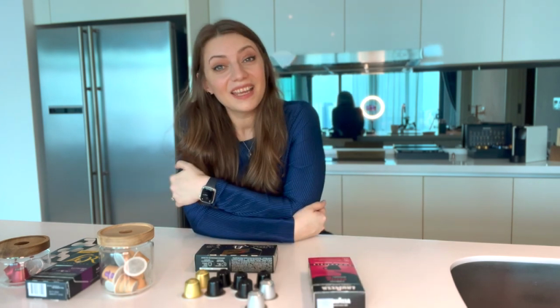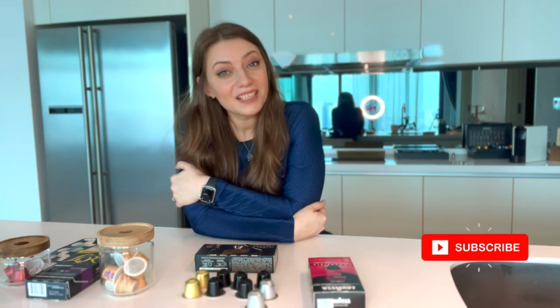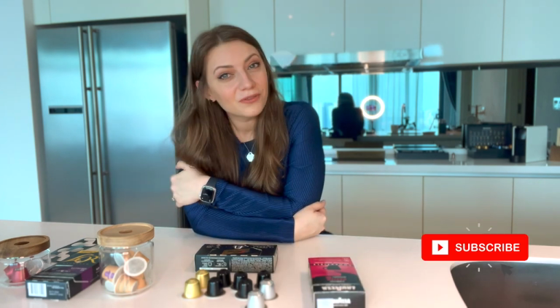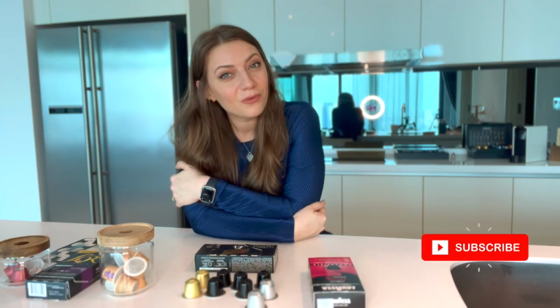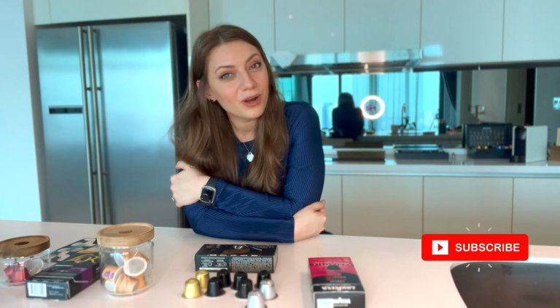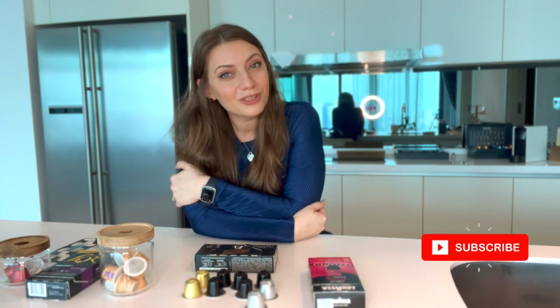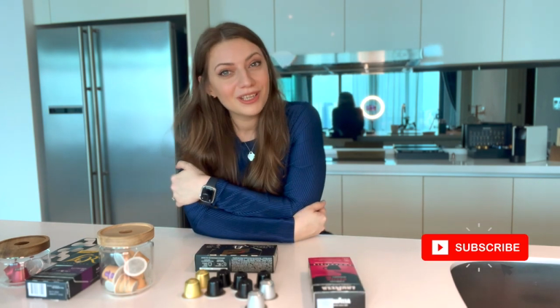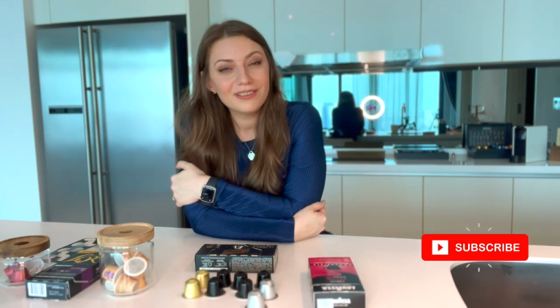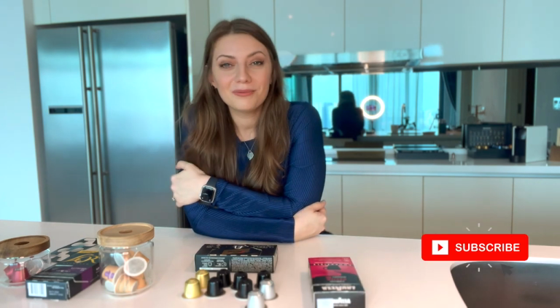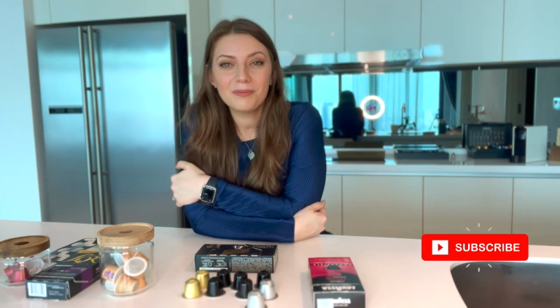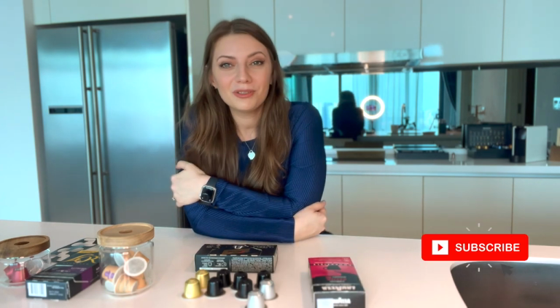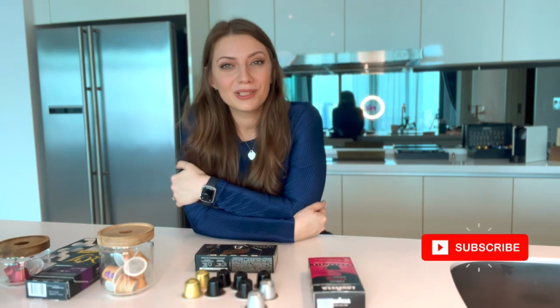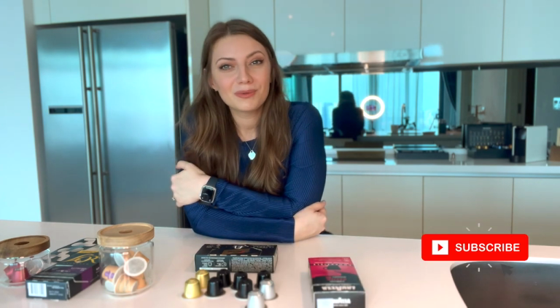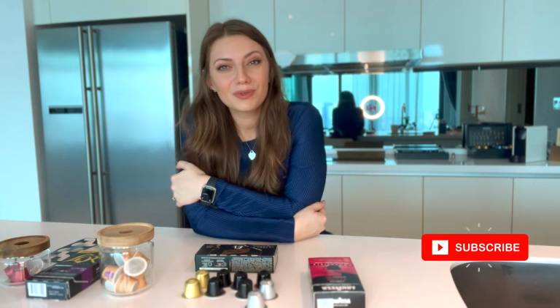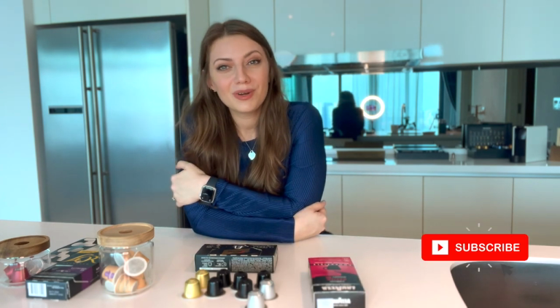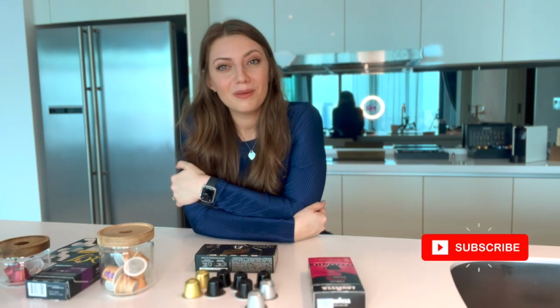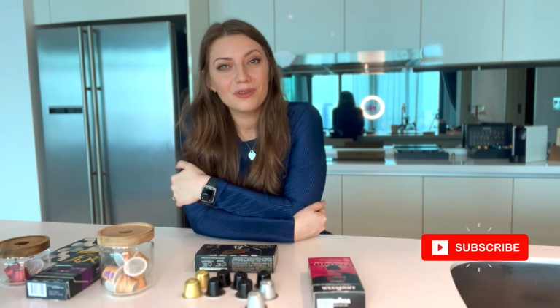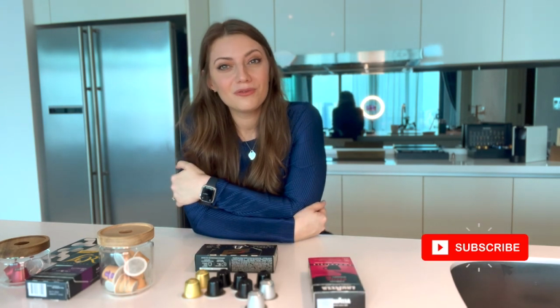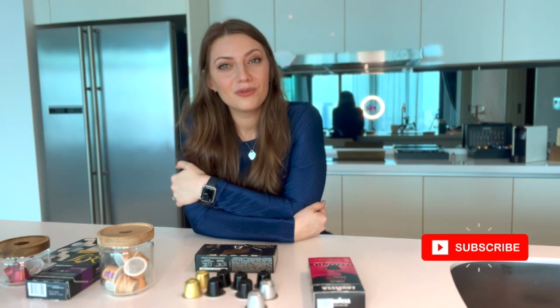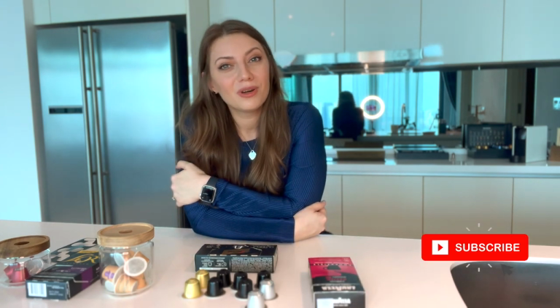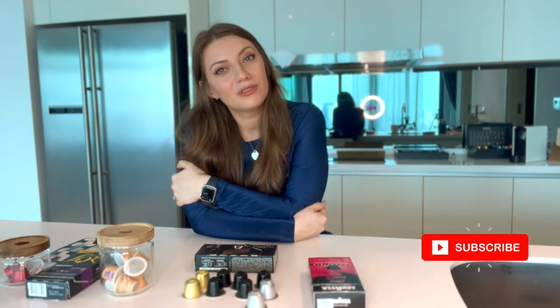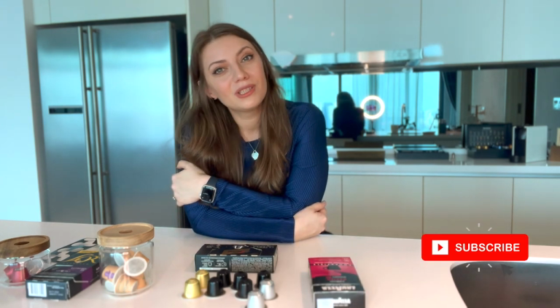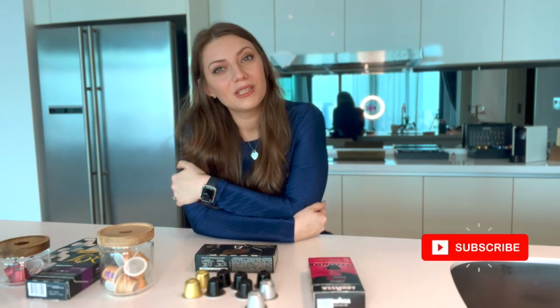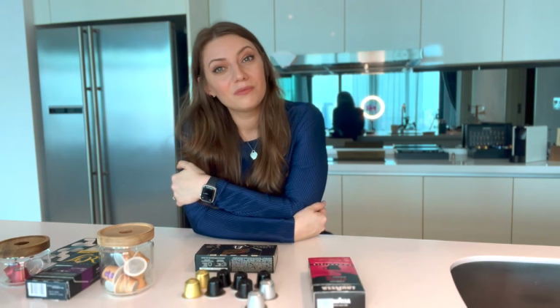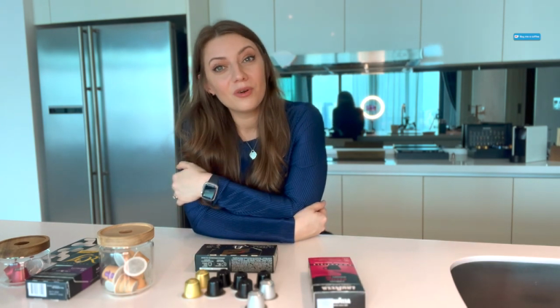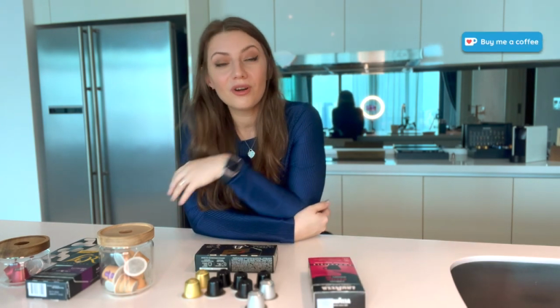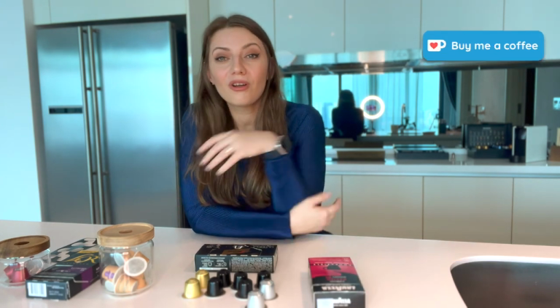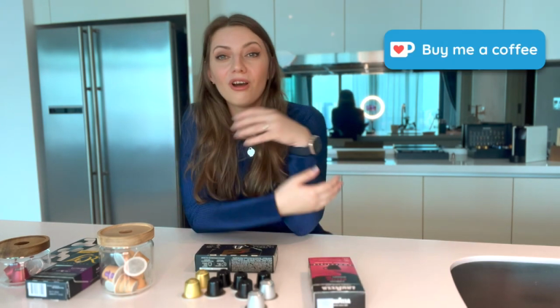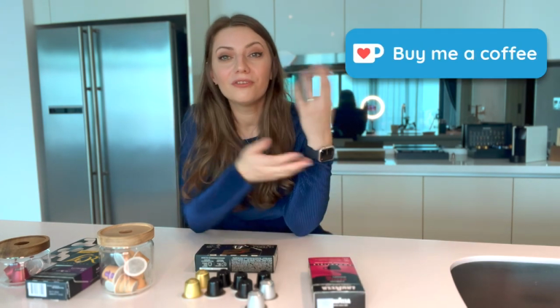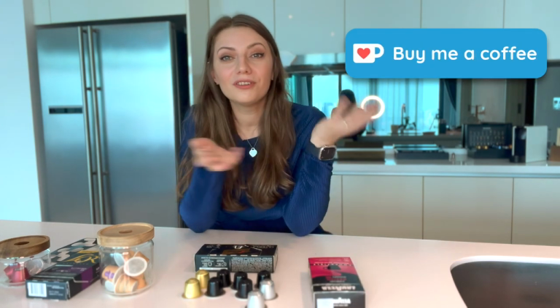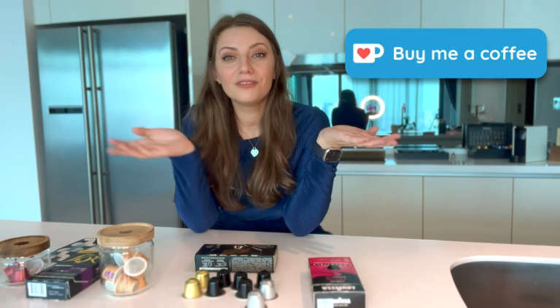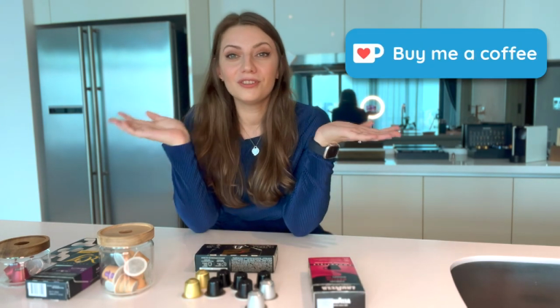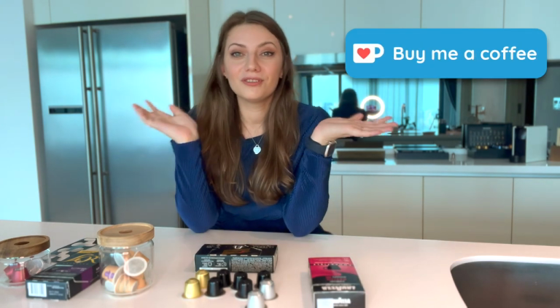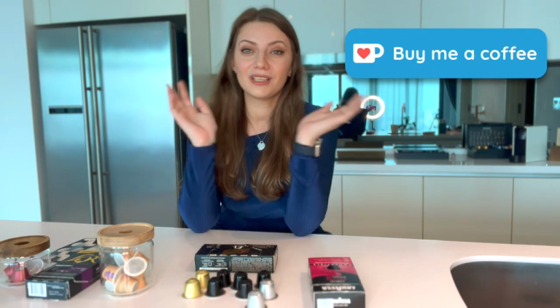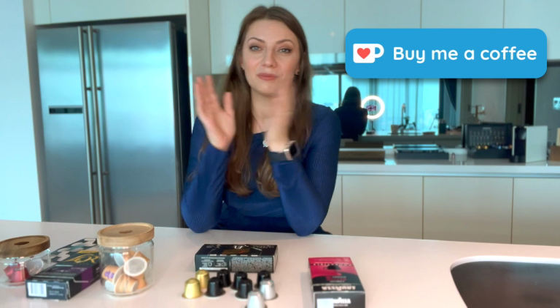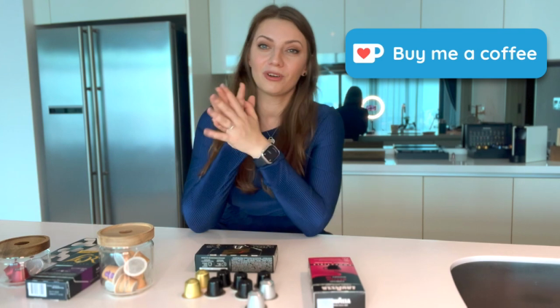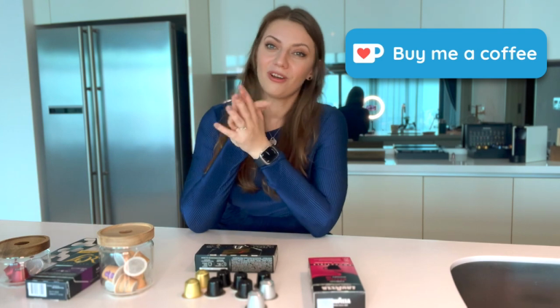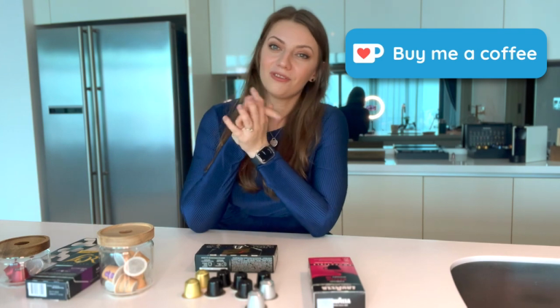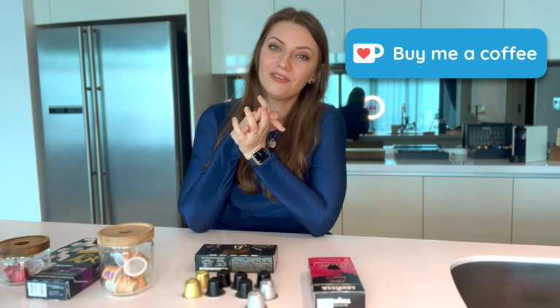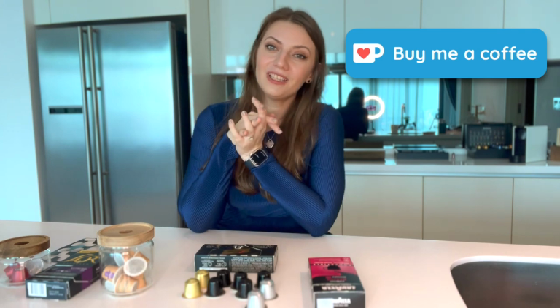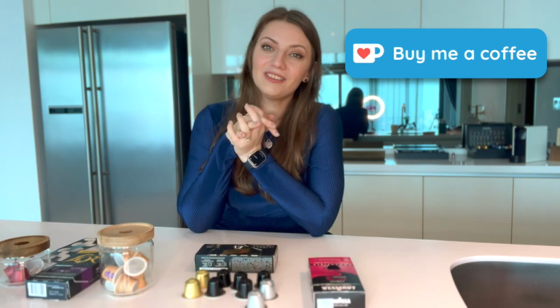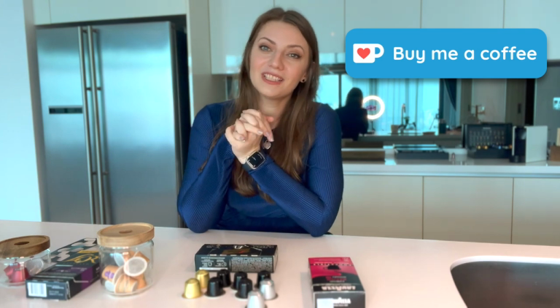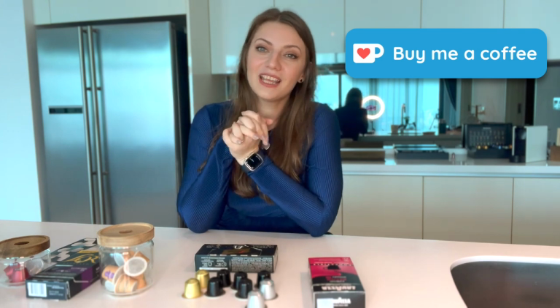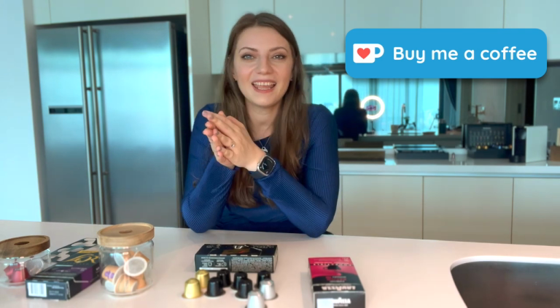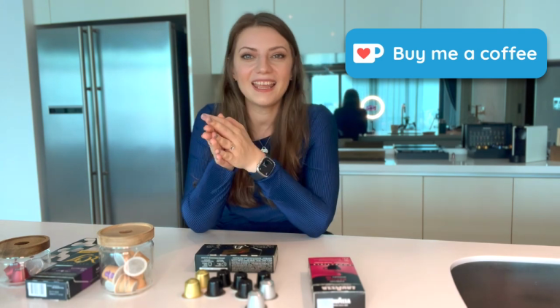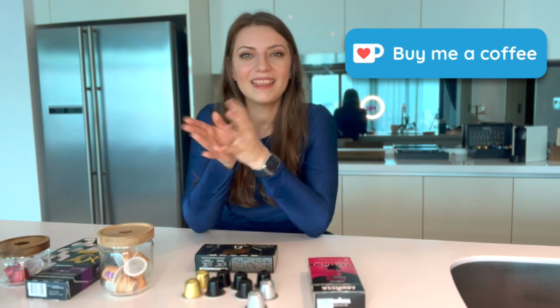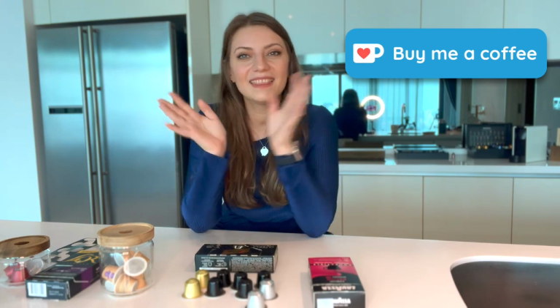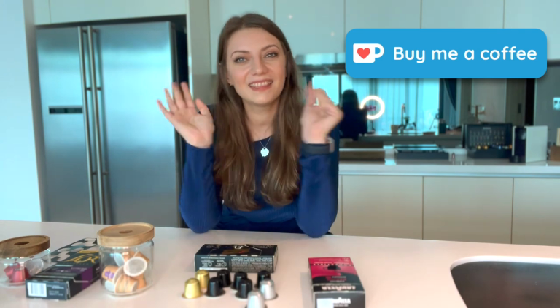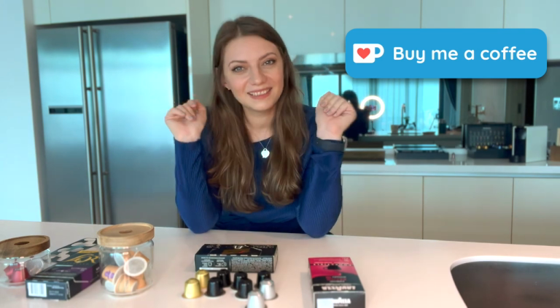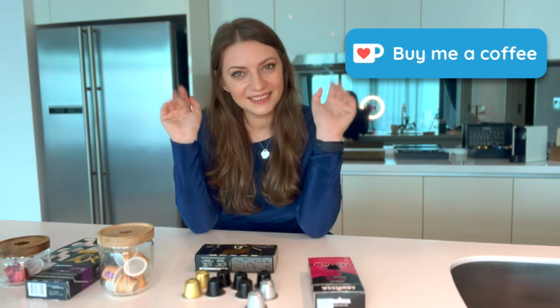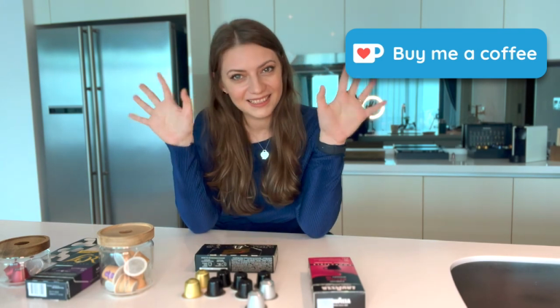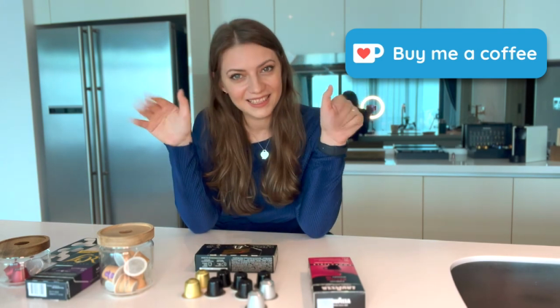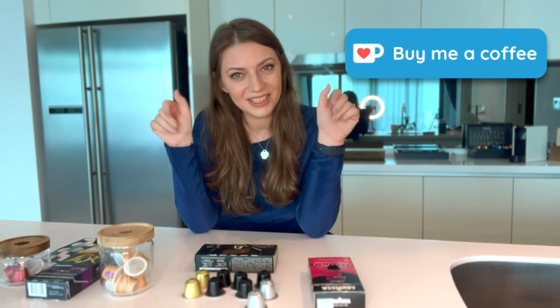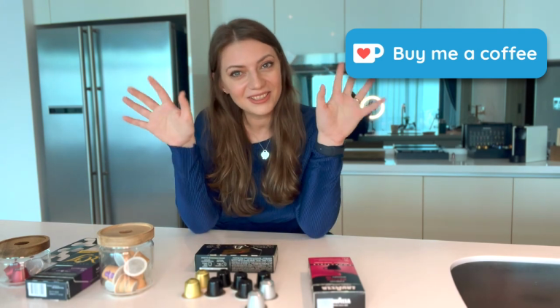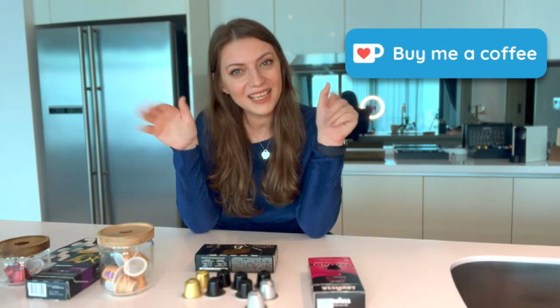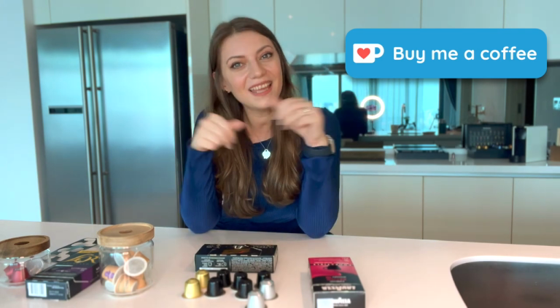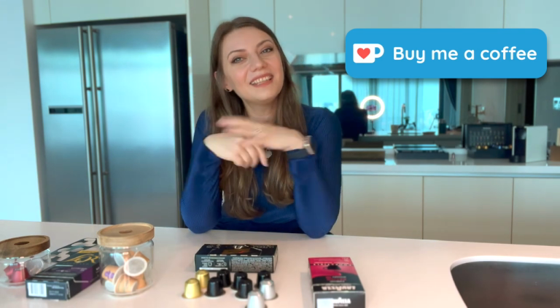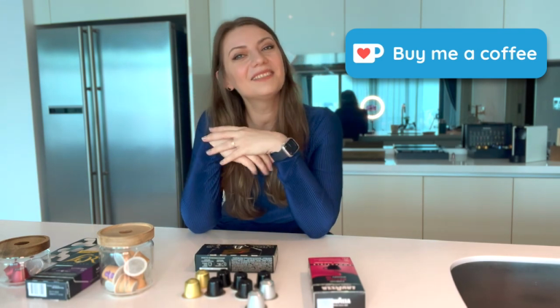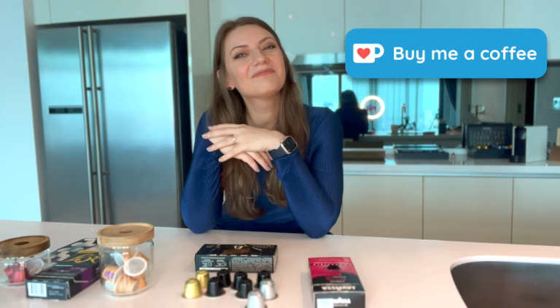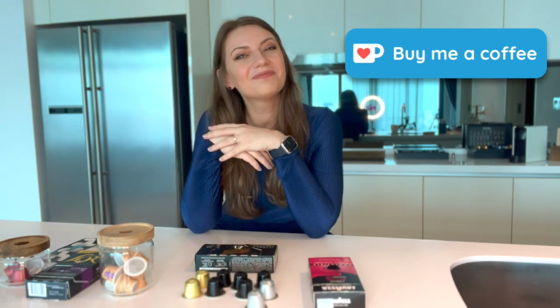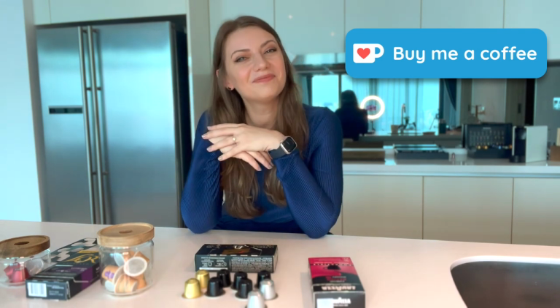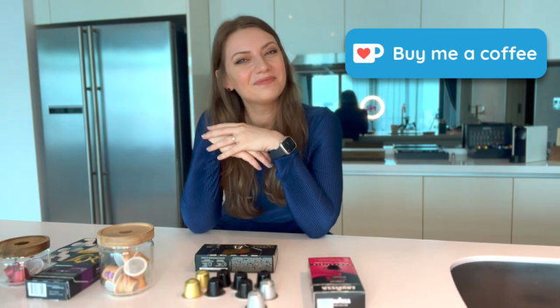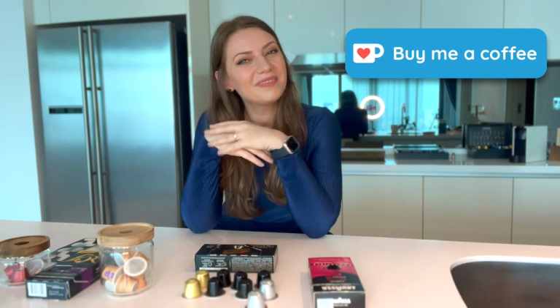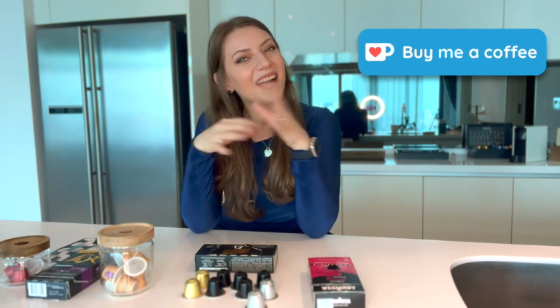Thanks for watching. Remember to subscribe if you want to see more coffee reviews and more coffee videos. See you again — bye!